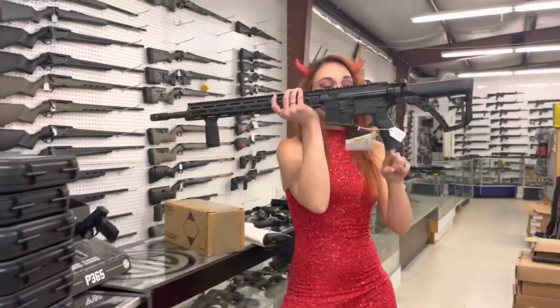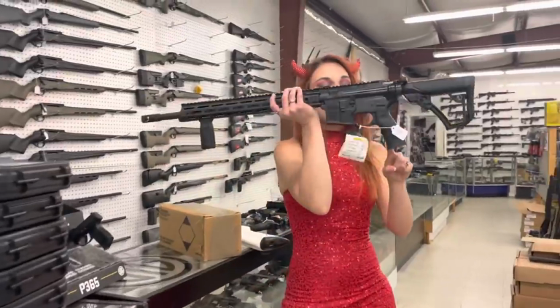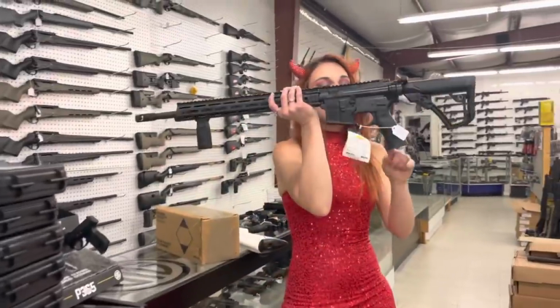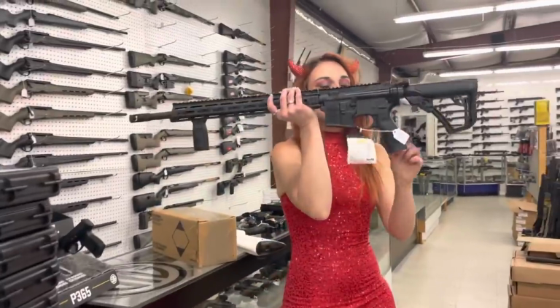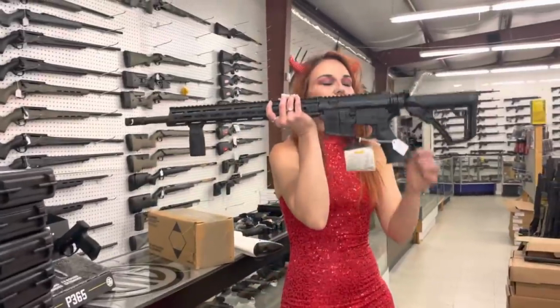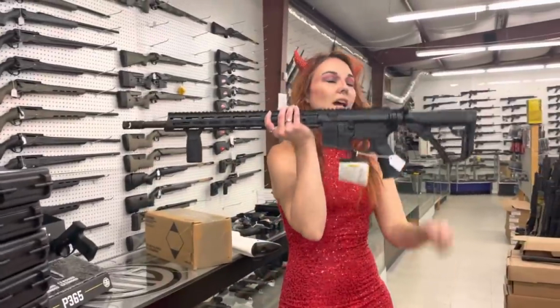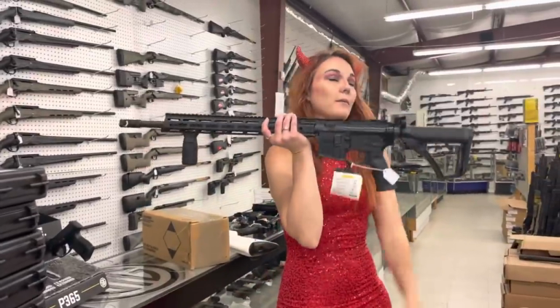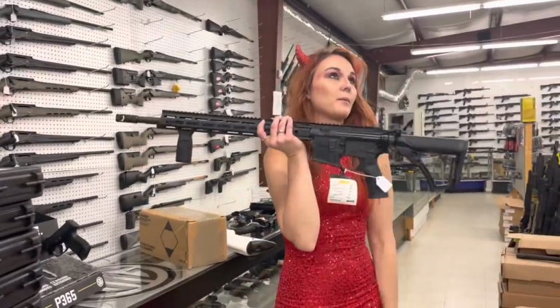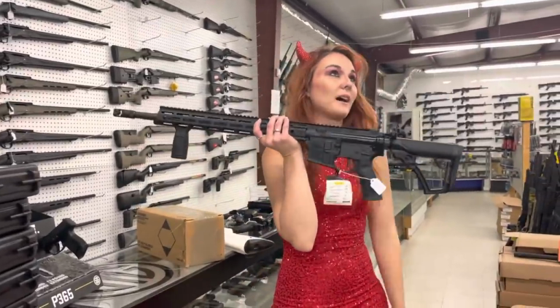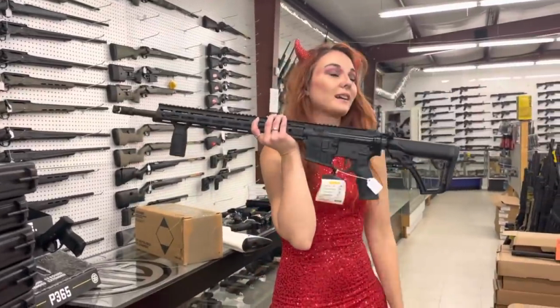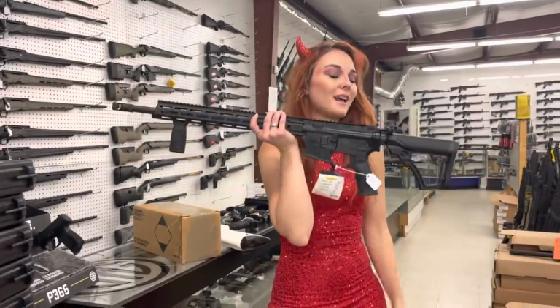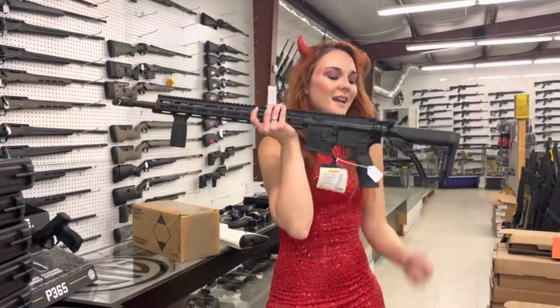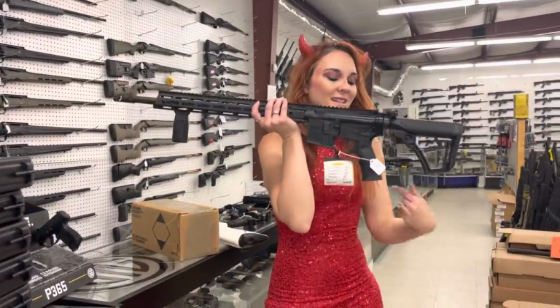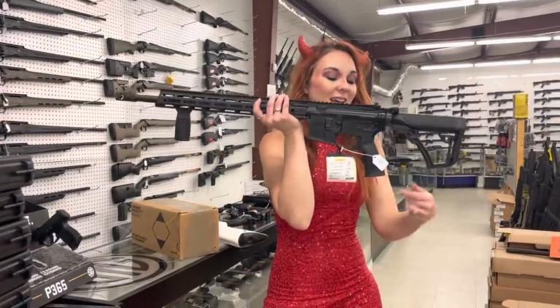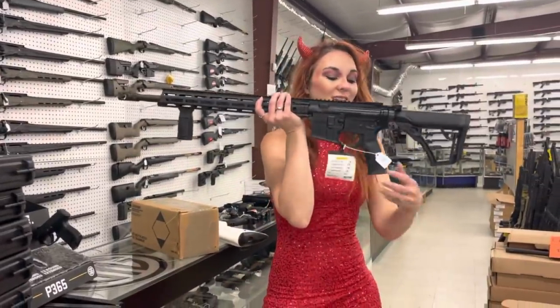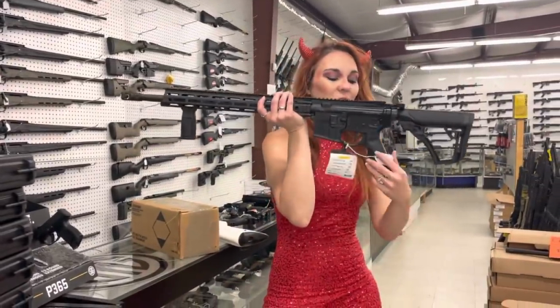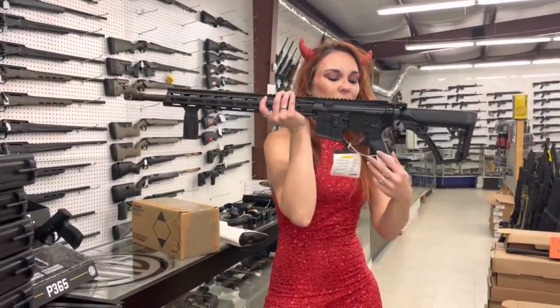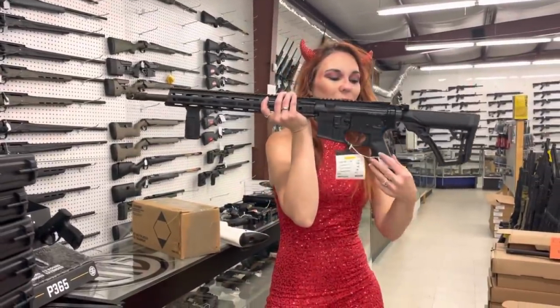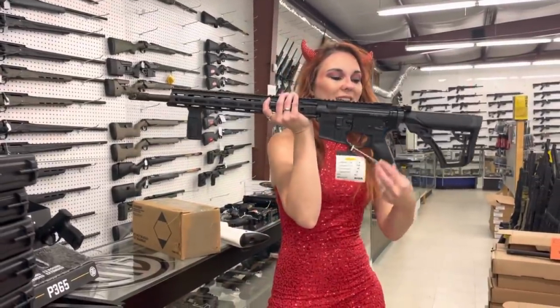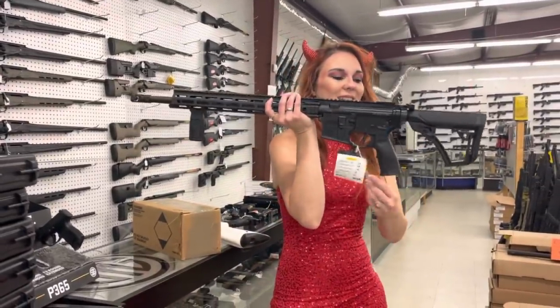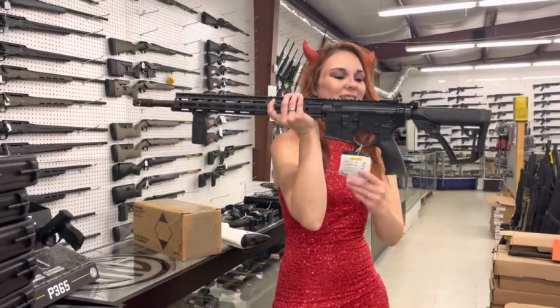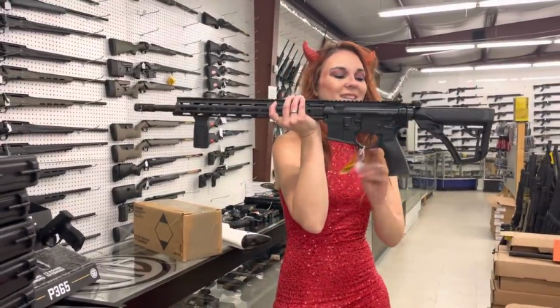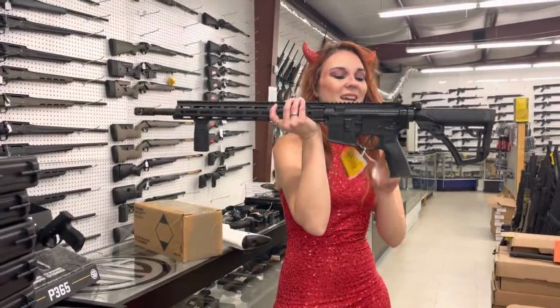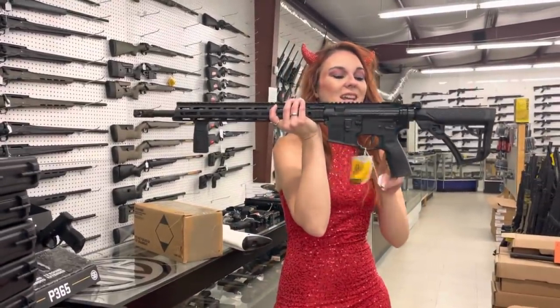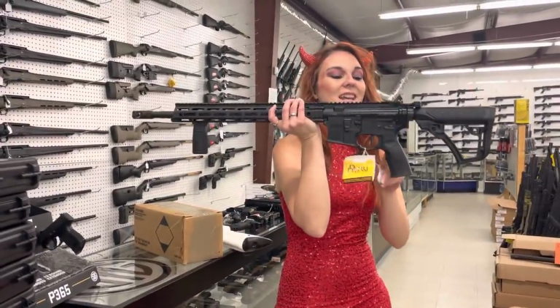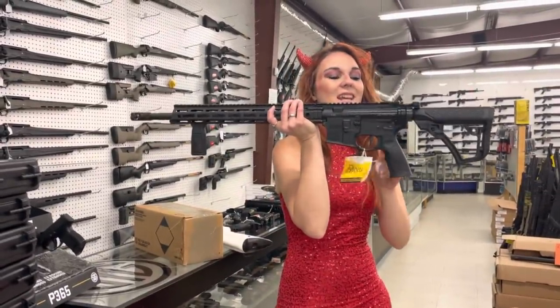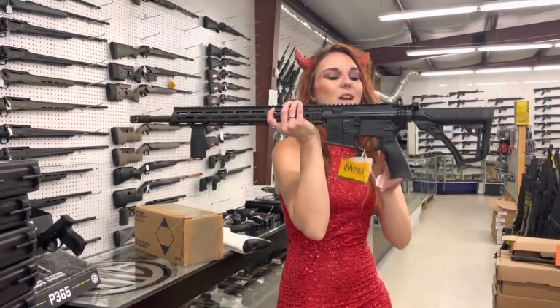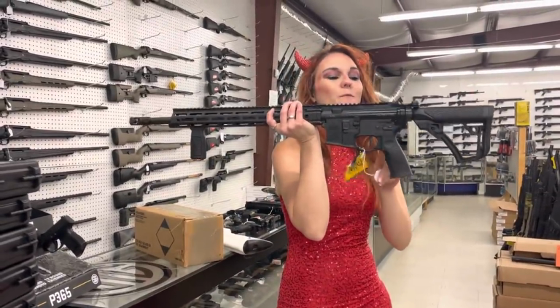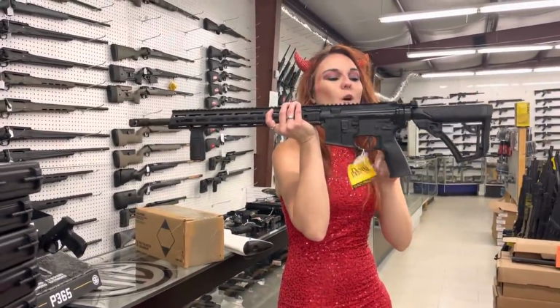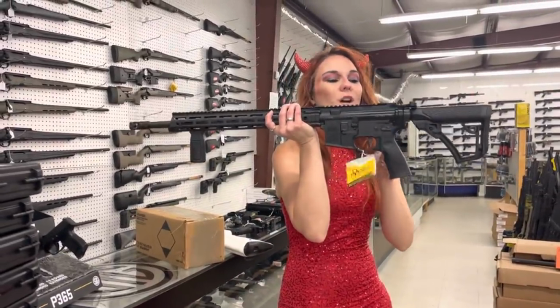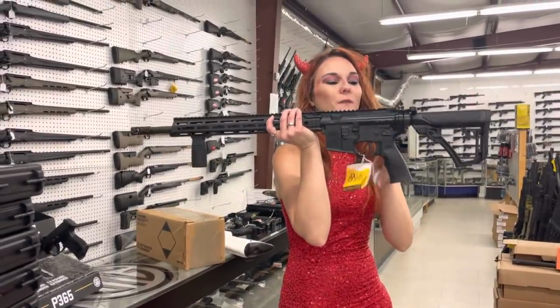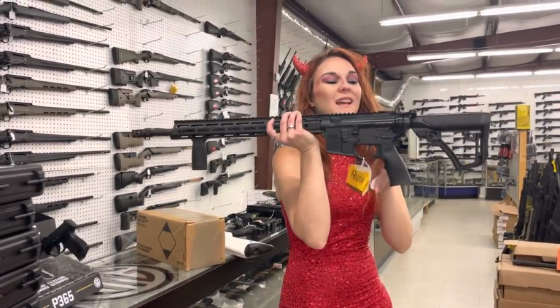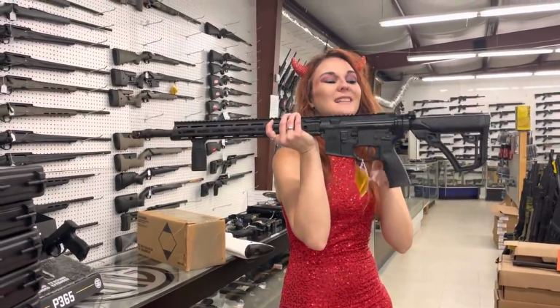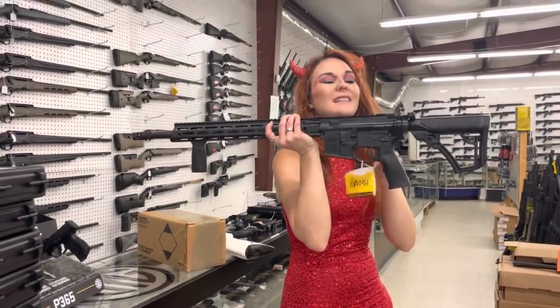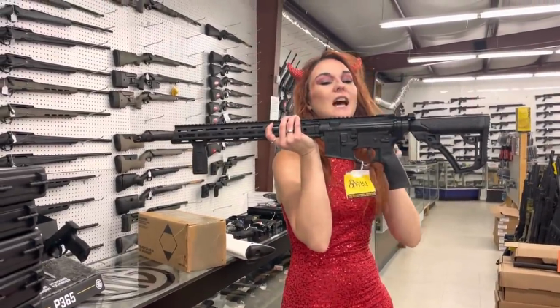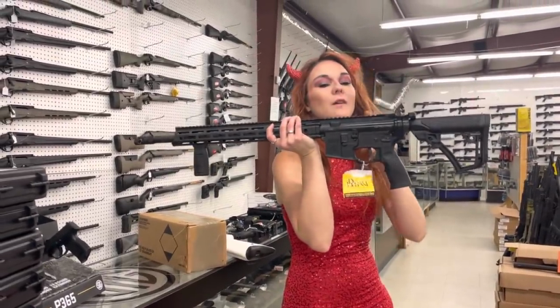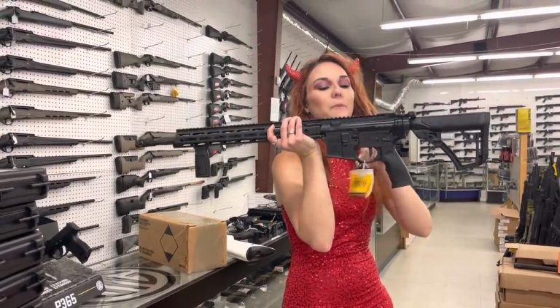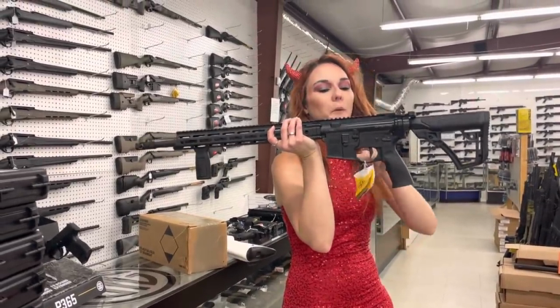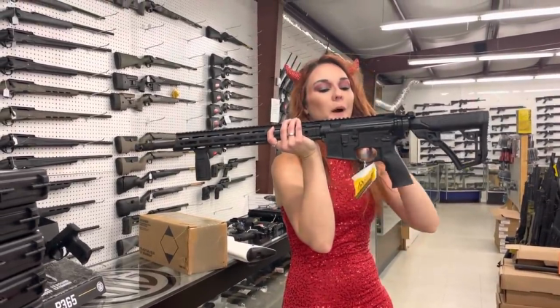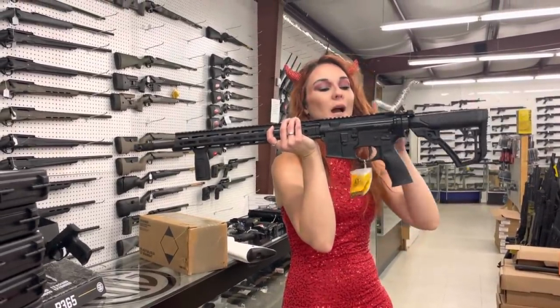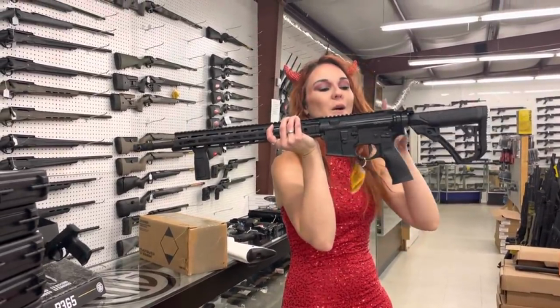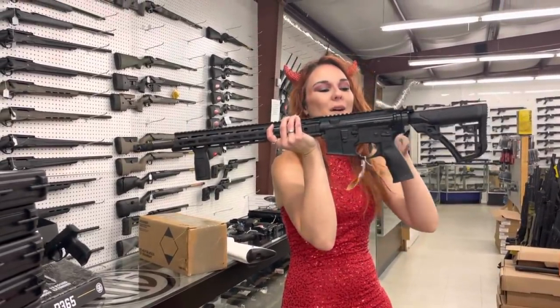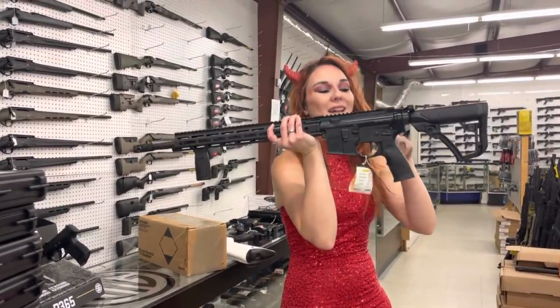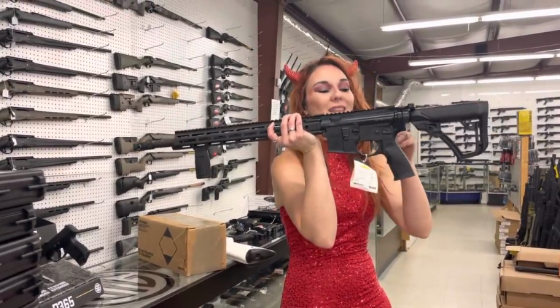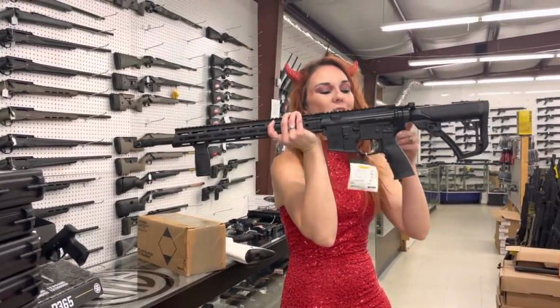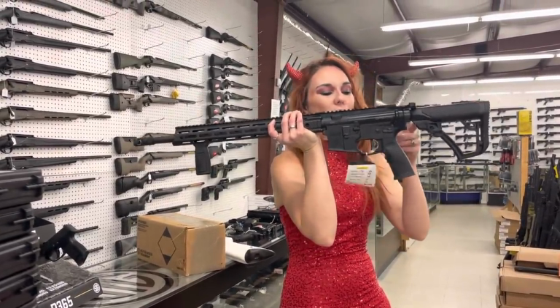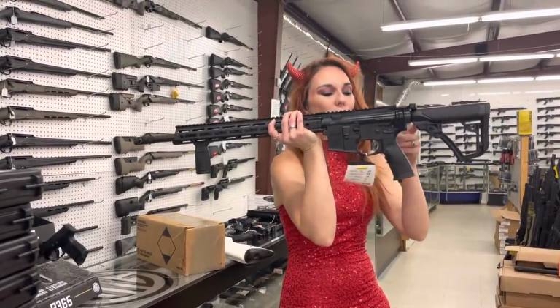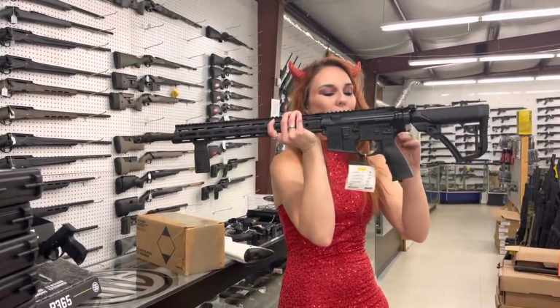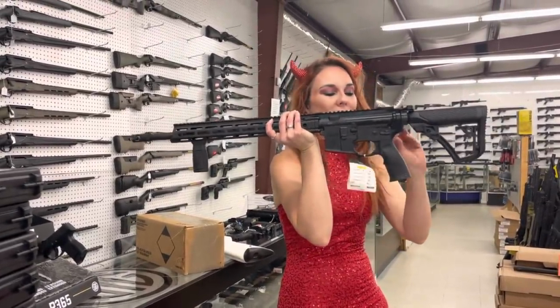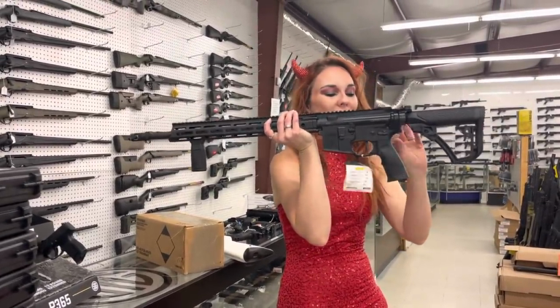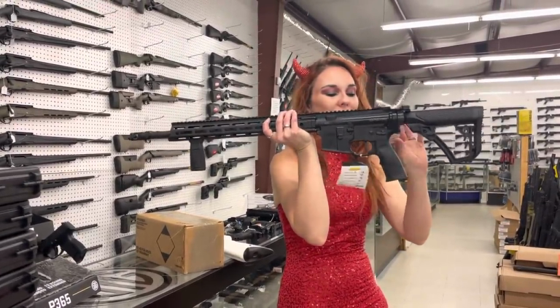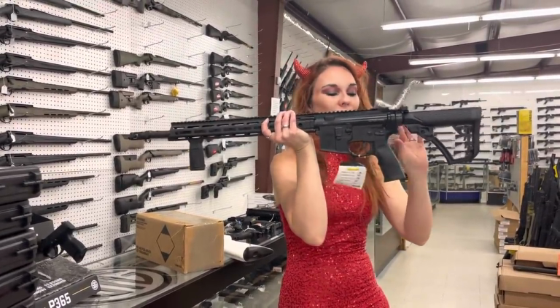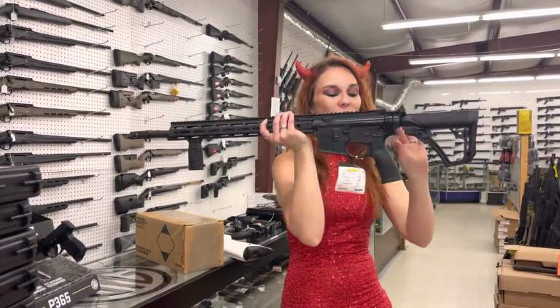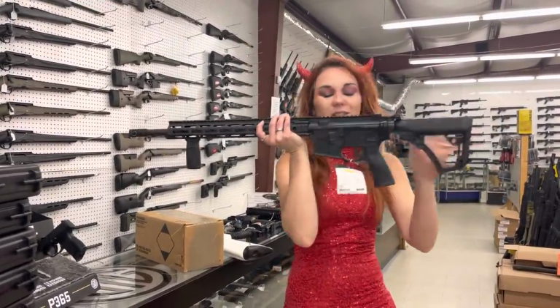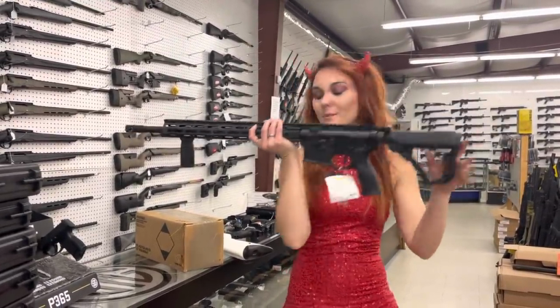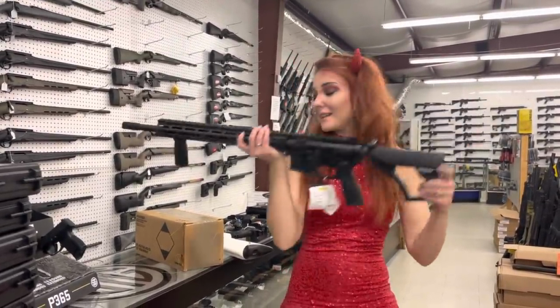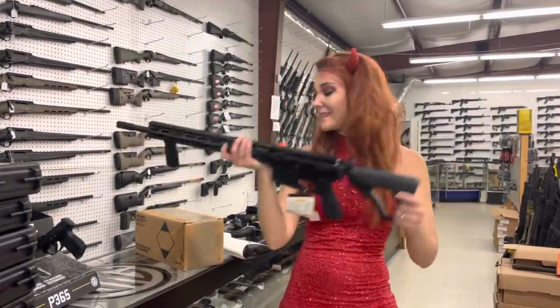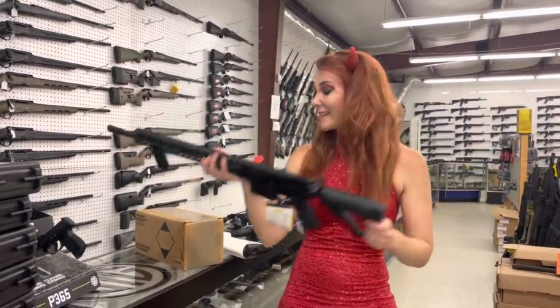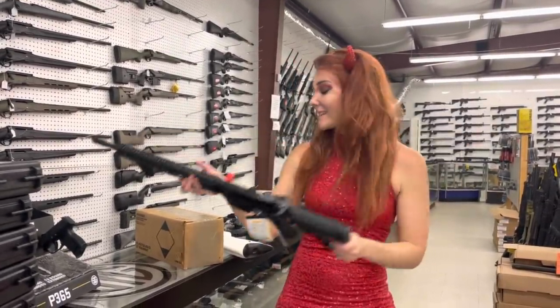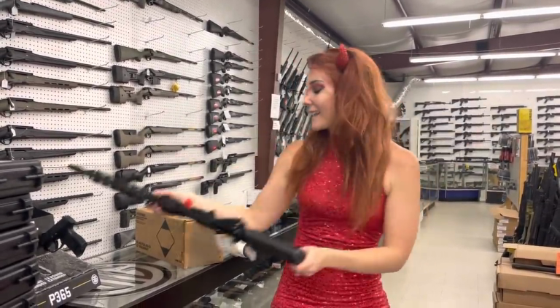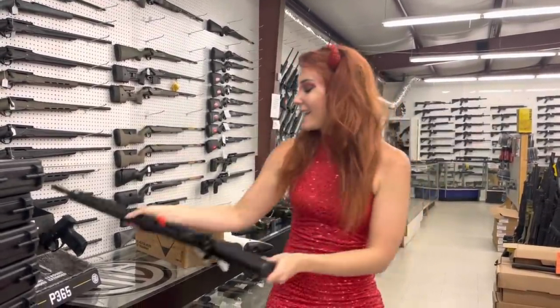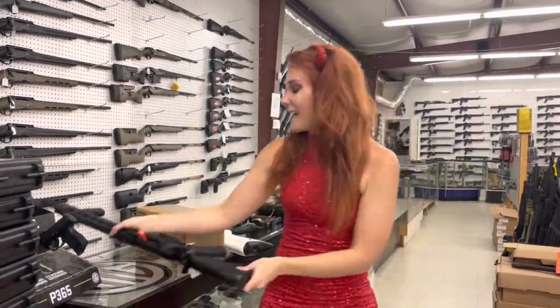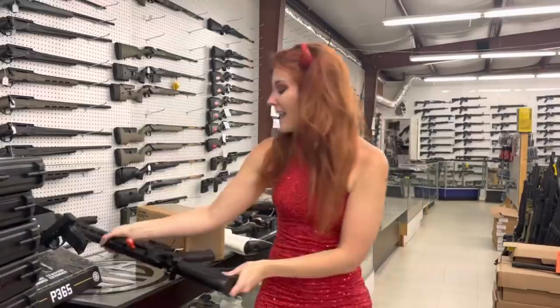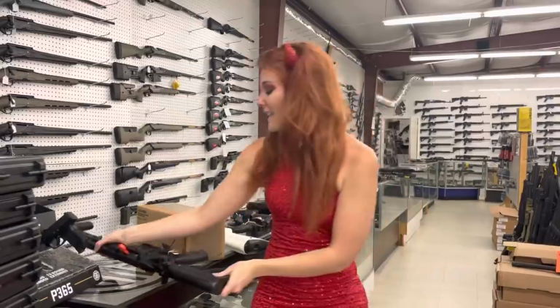Diamondback. Daniel Defense DDM4B7 Pro in all black, y'all — she's going to be $1,680.